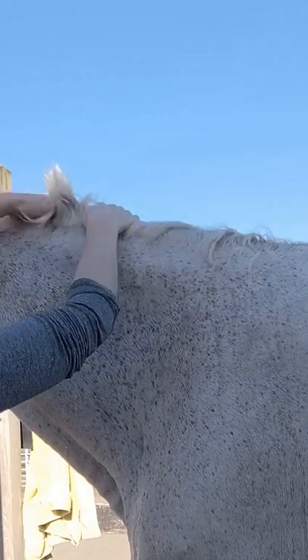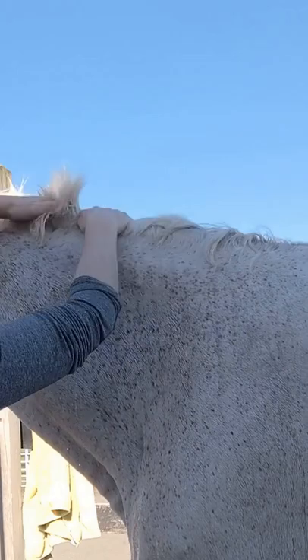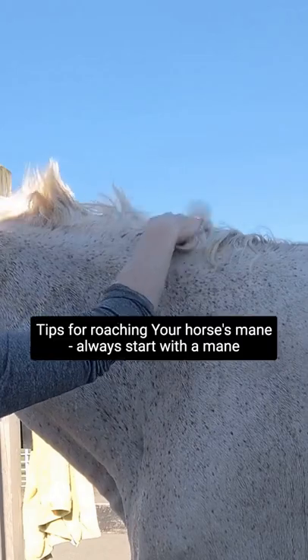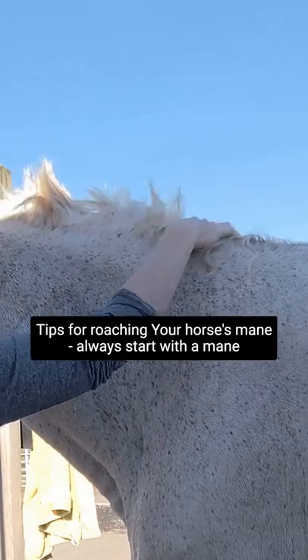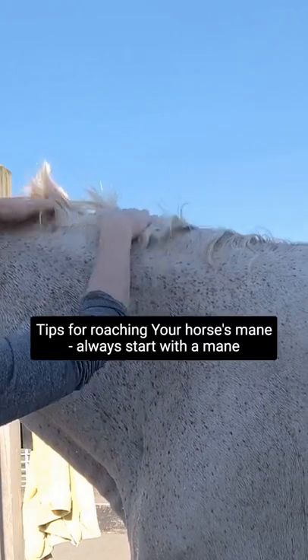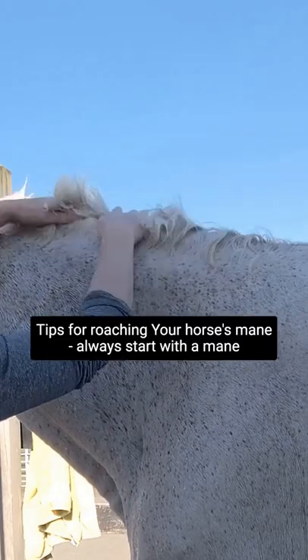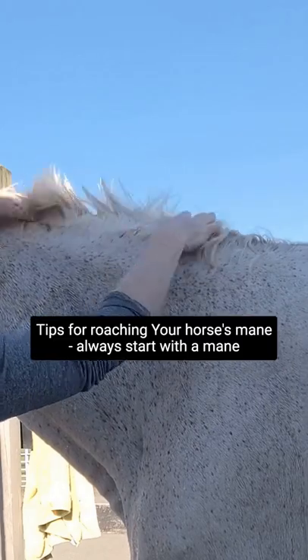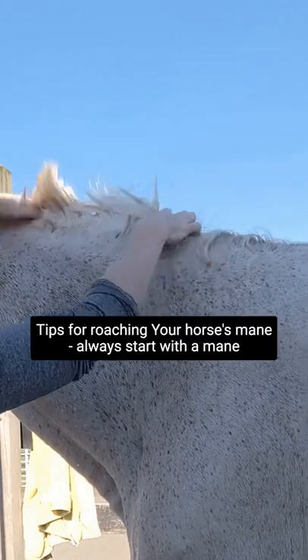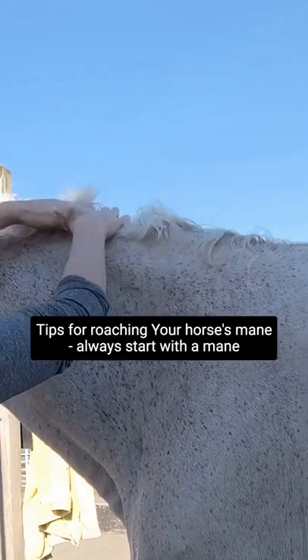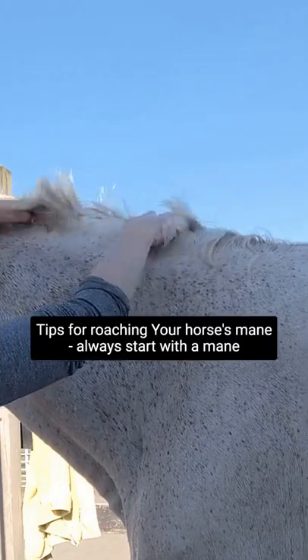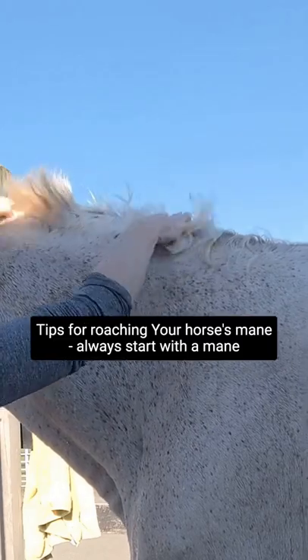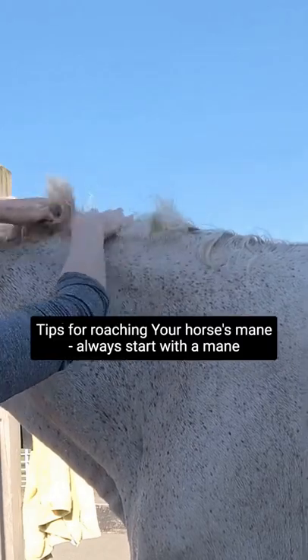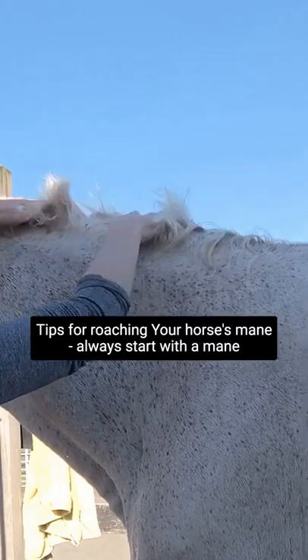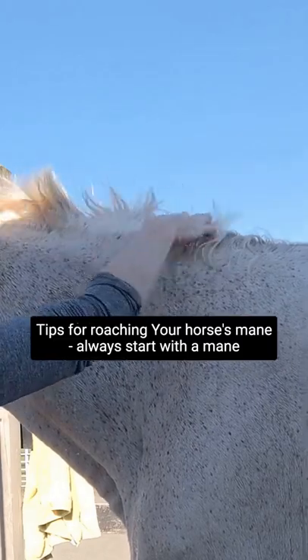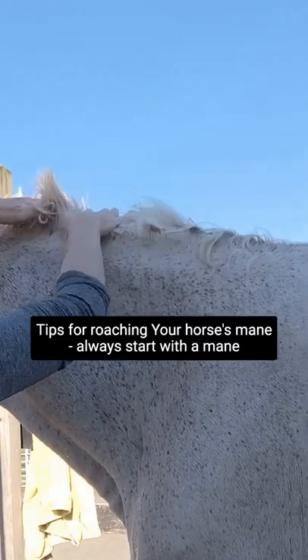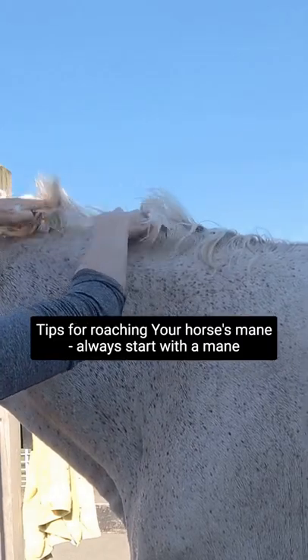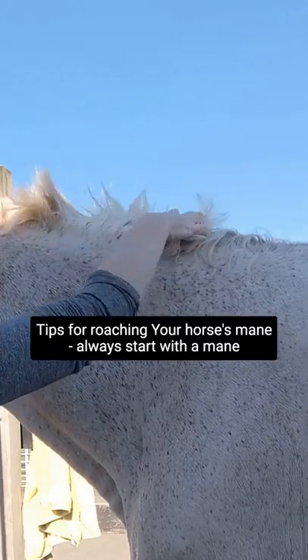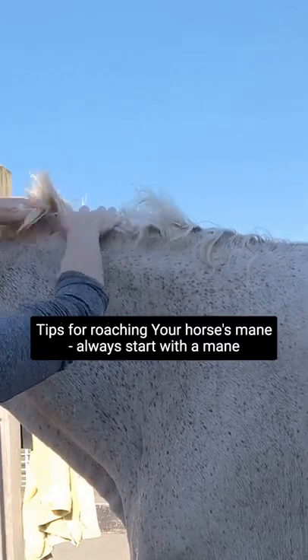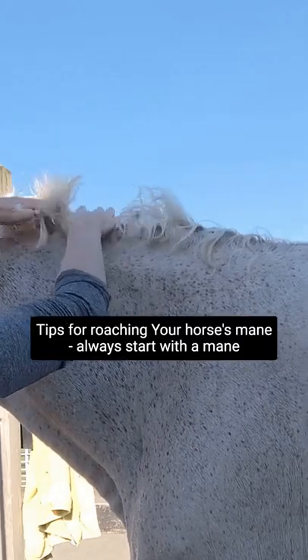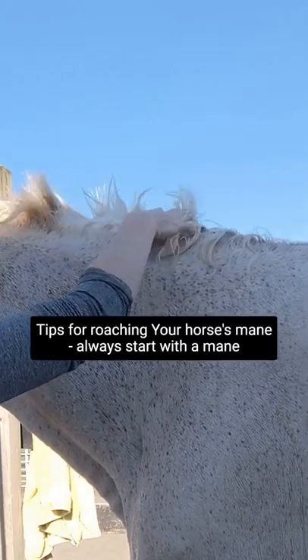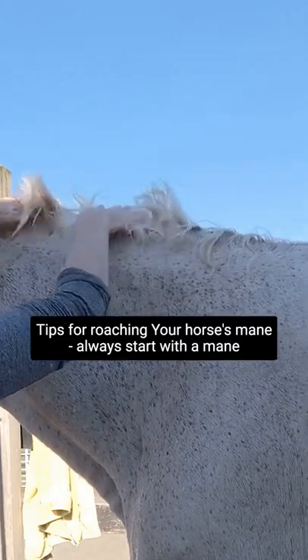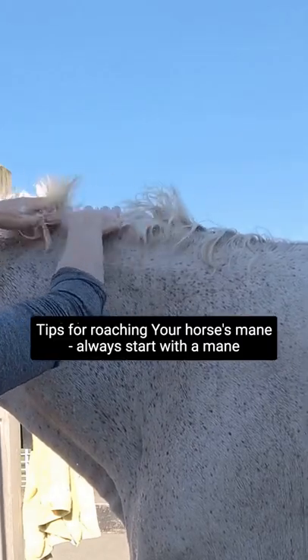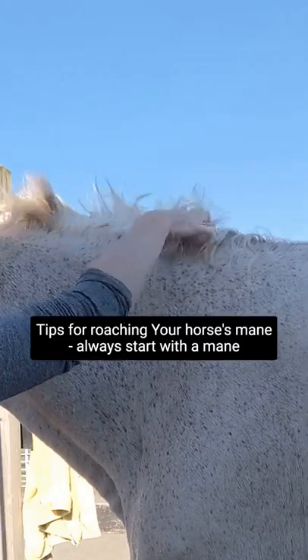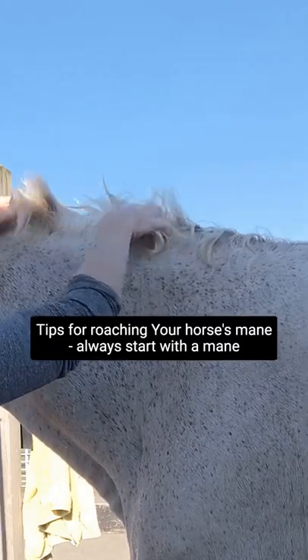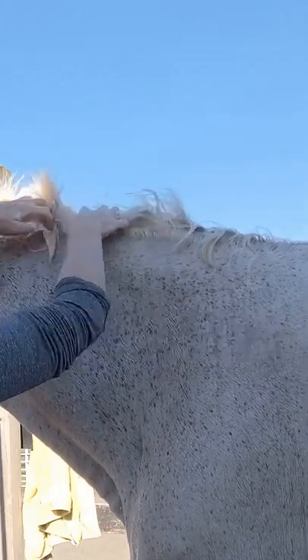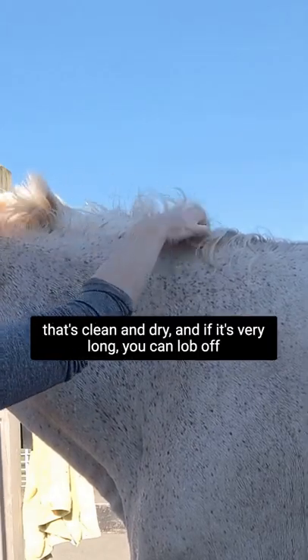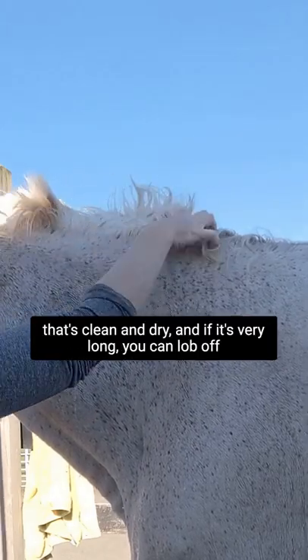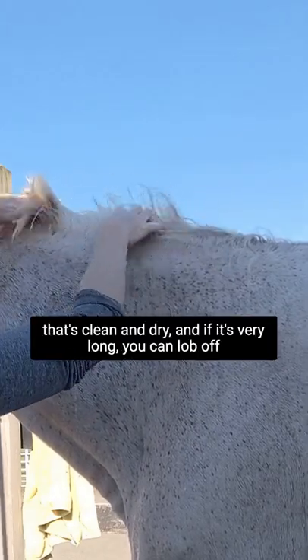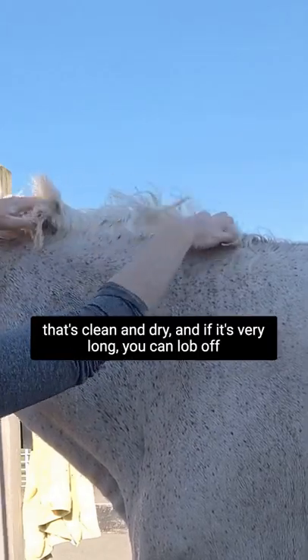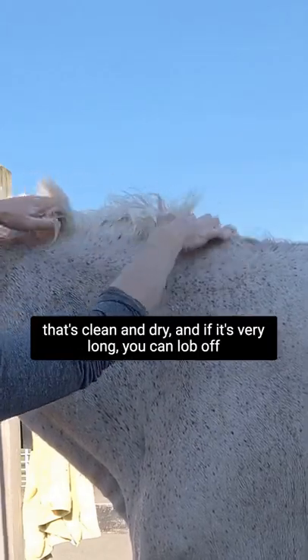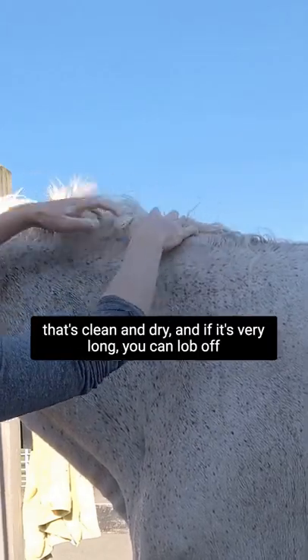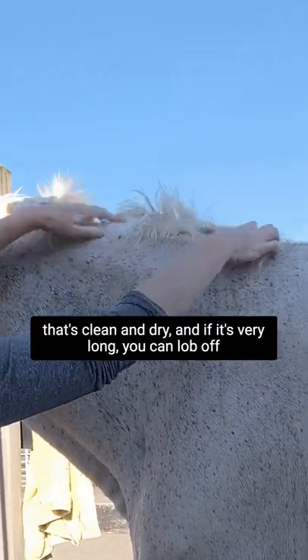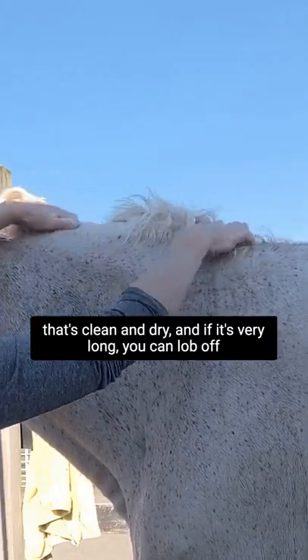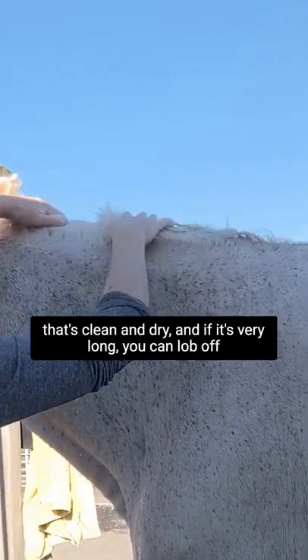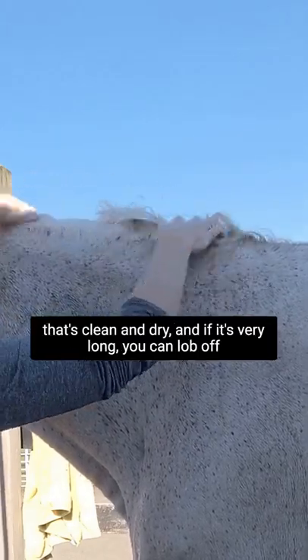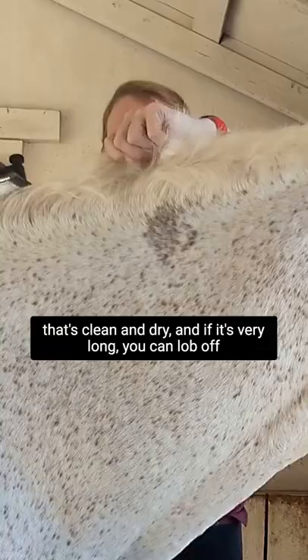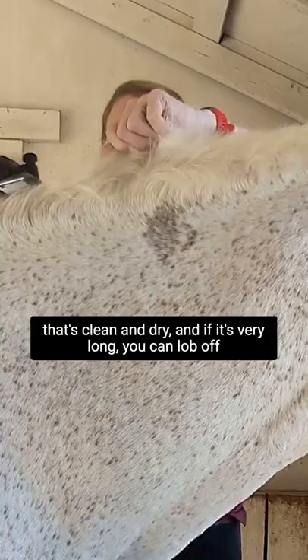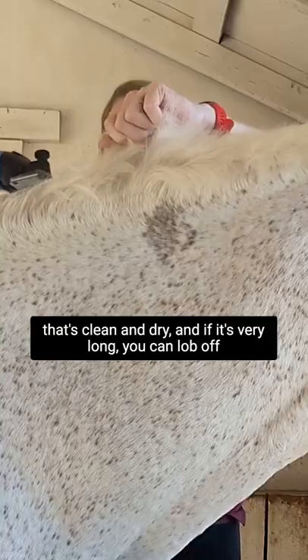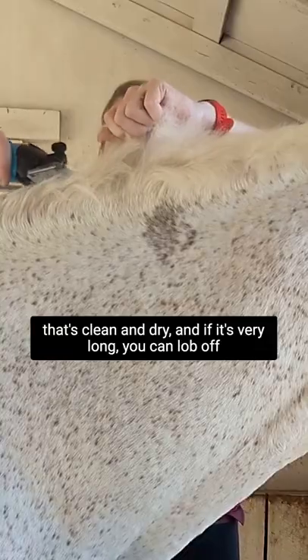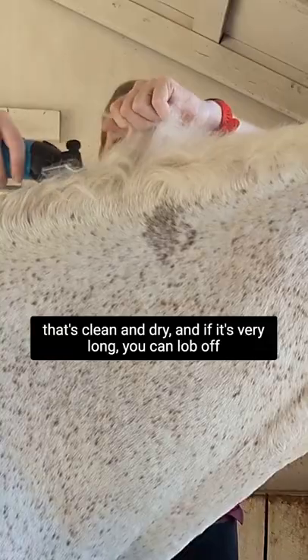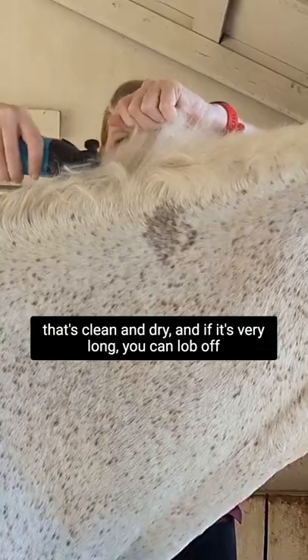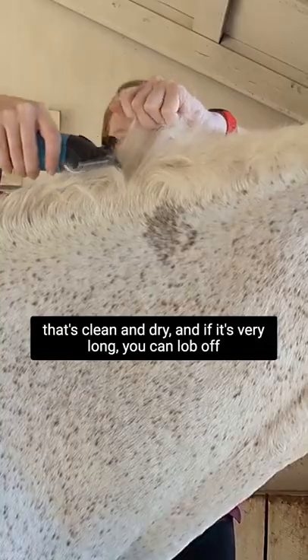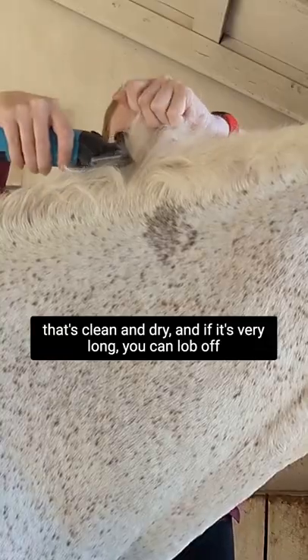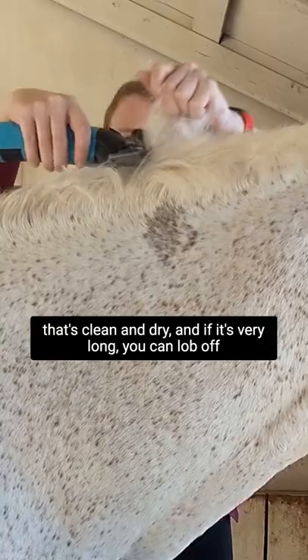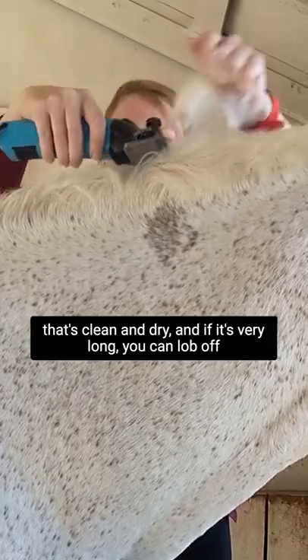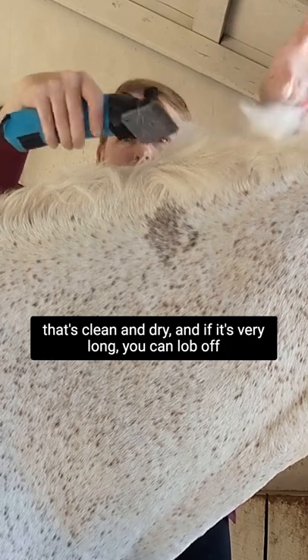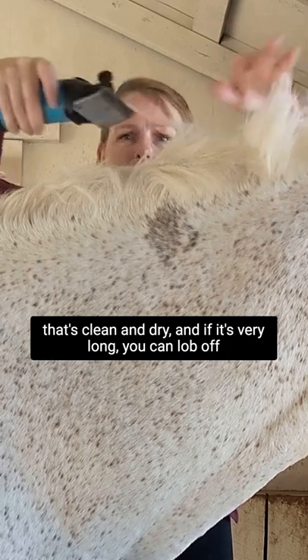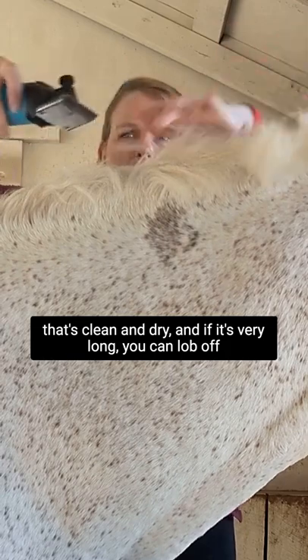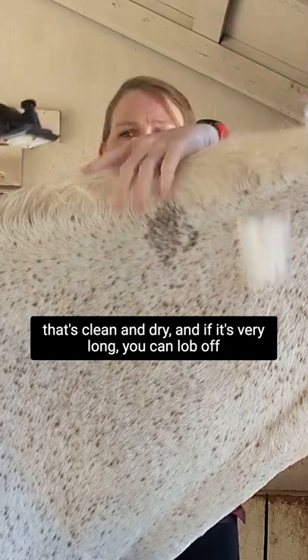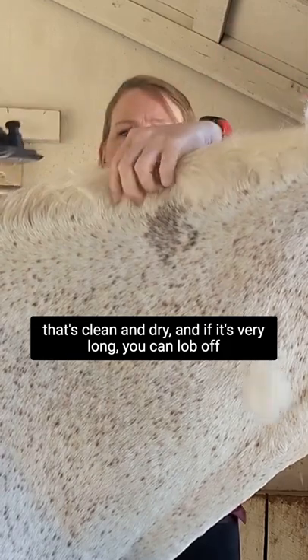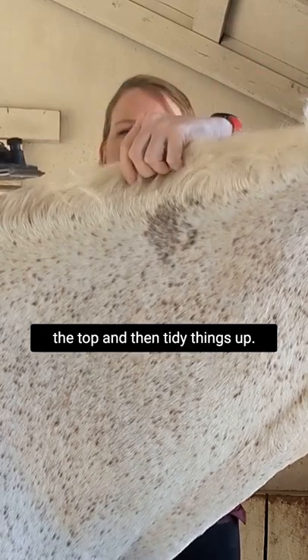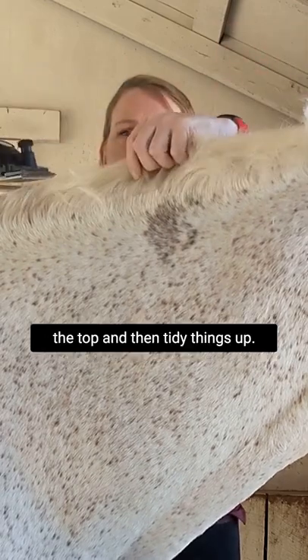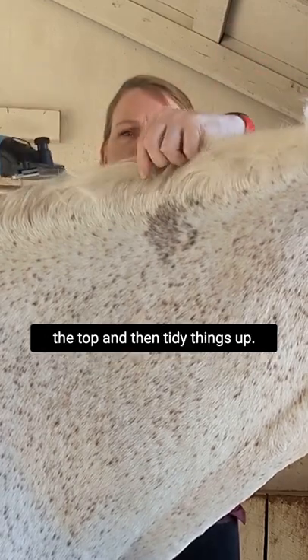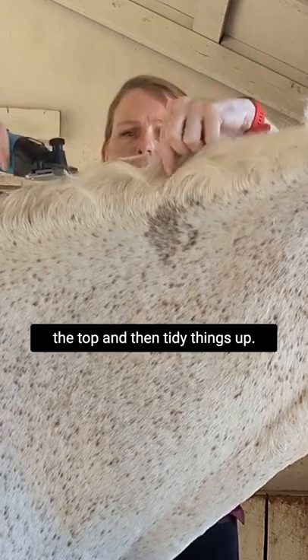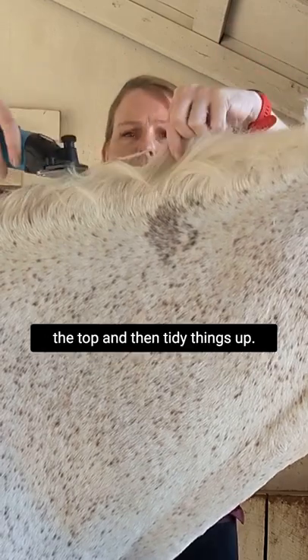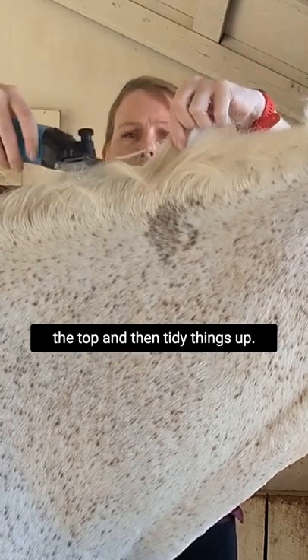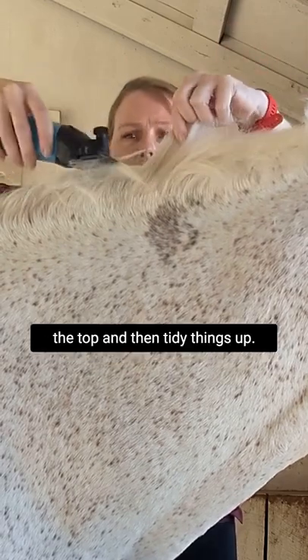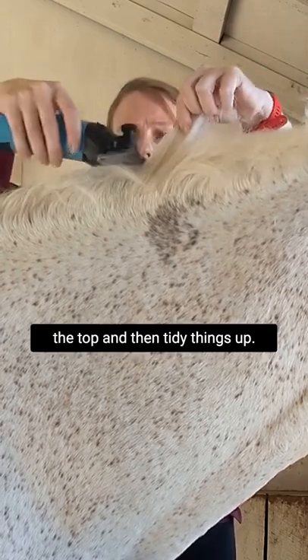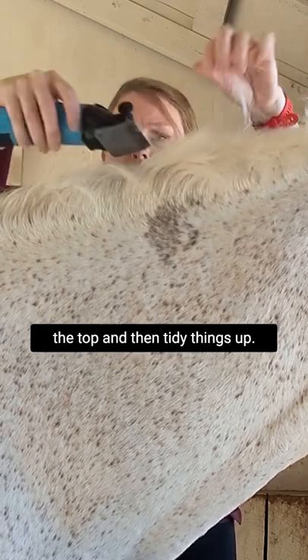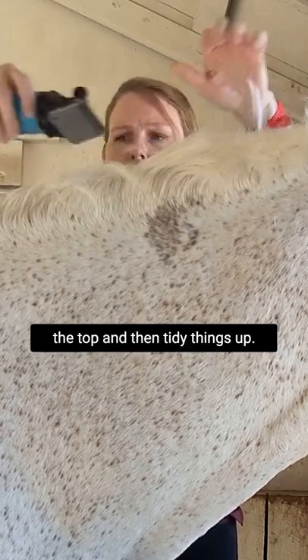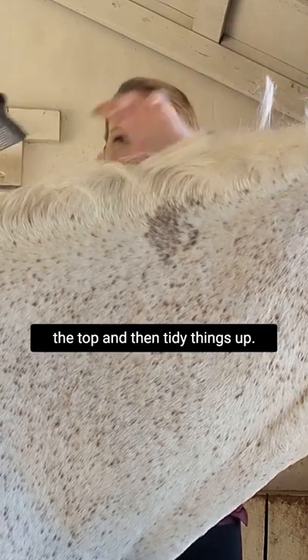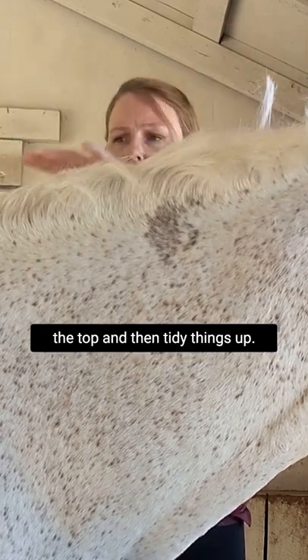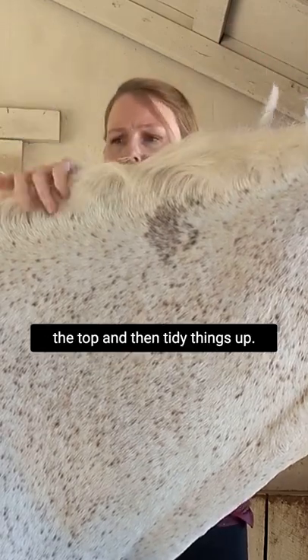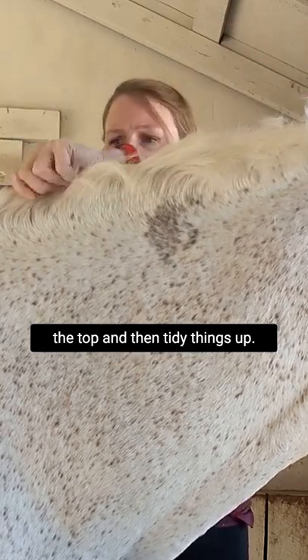Tips for roaching your horse's mane. Always start with a mane that's clean and dry, and if it's very long you can lob off the top and then tidy things up.